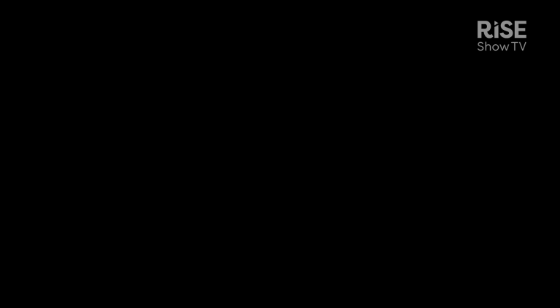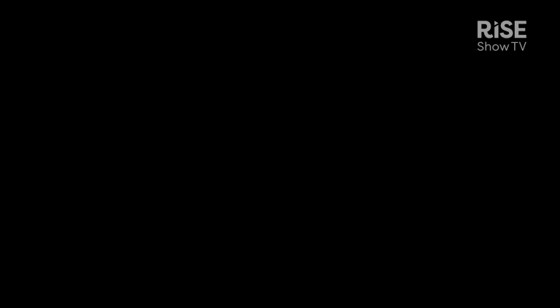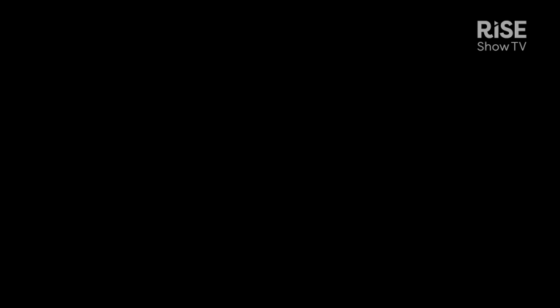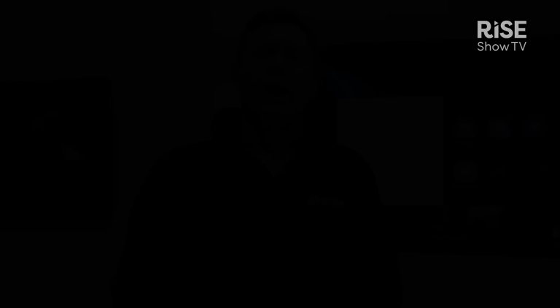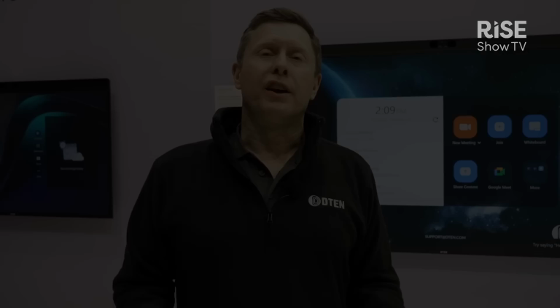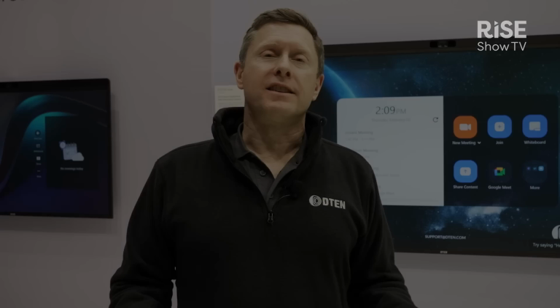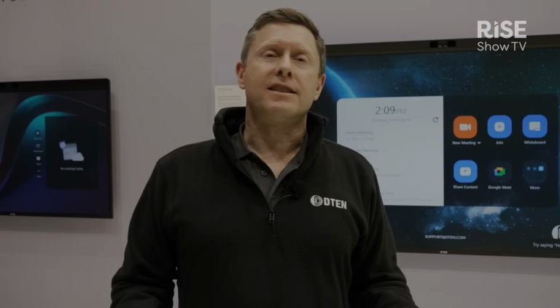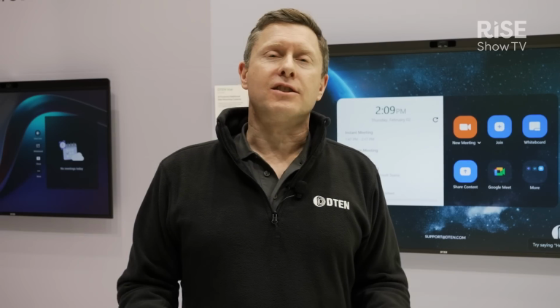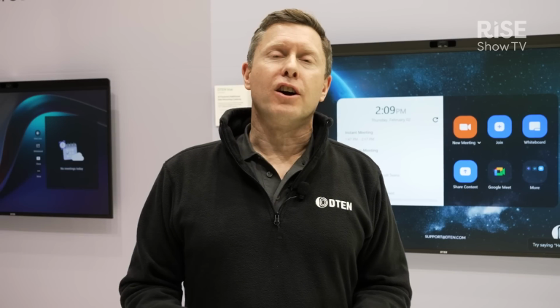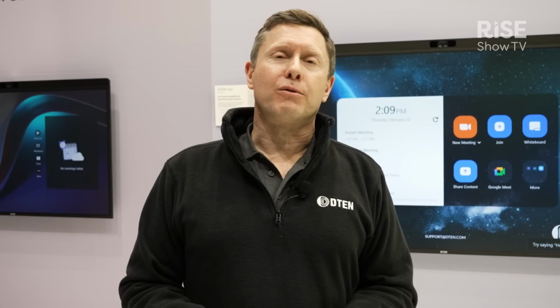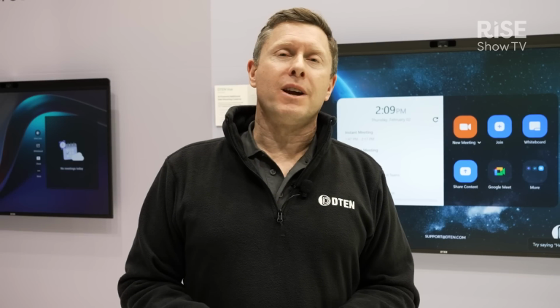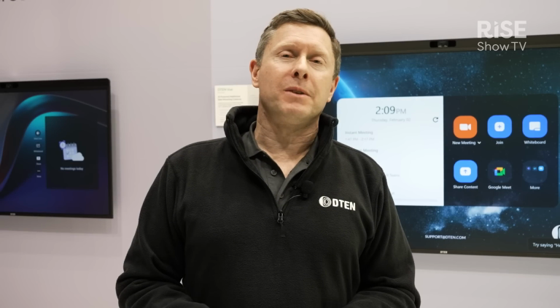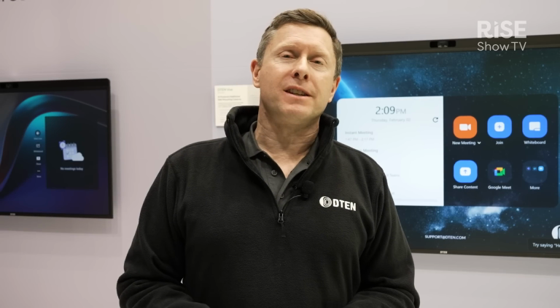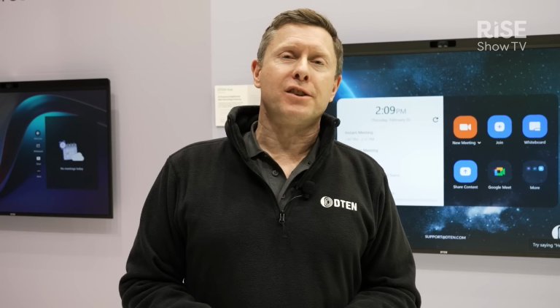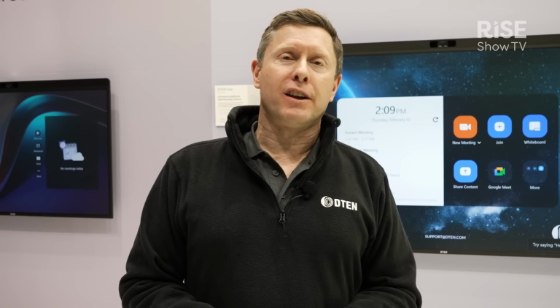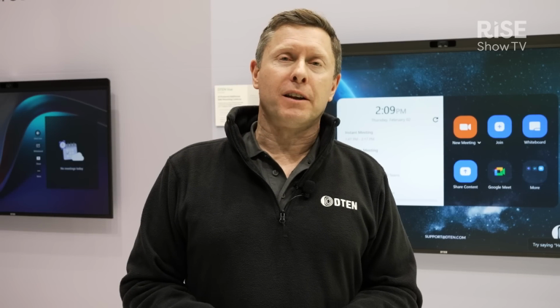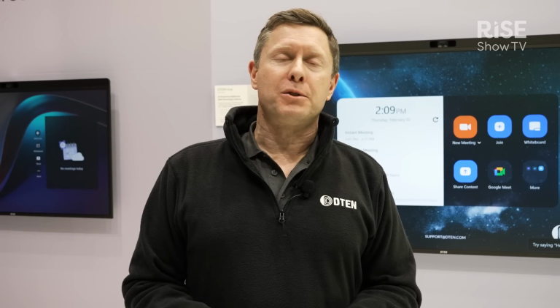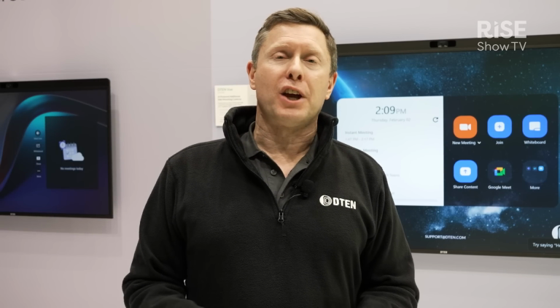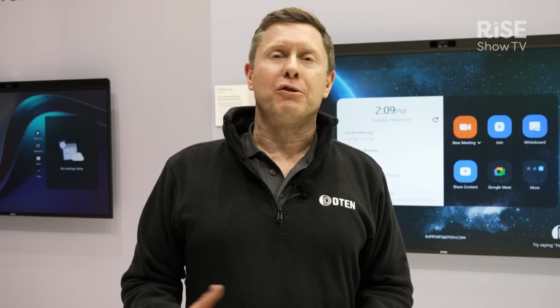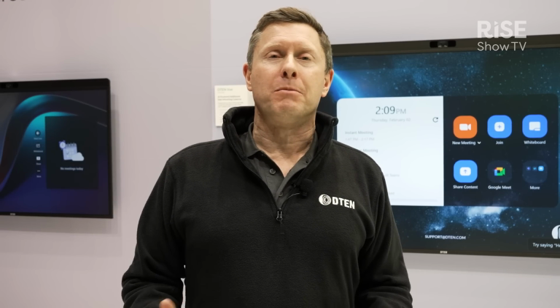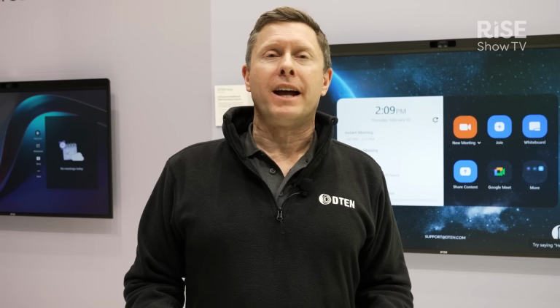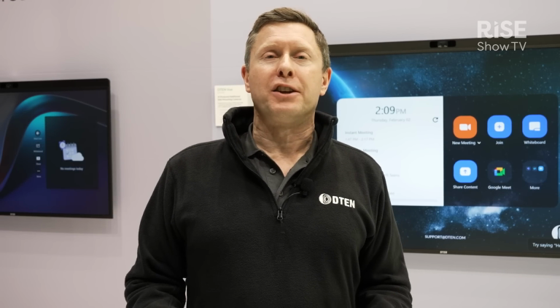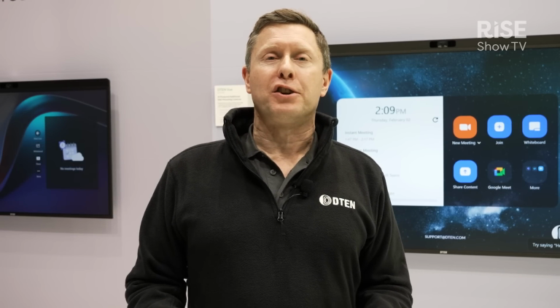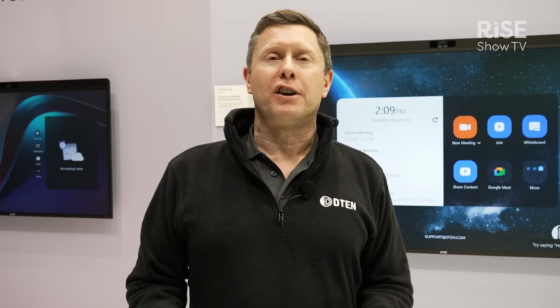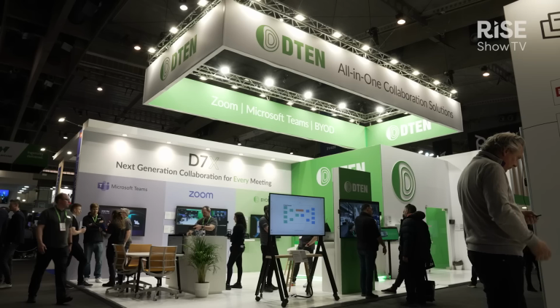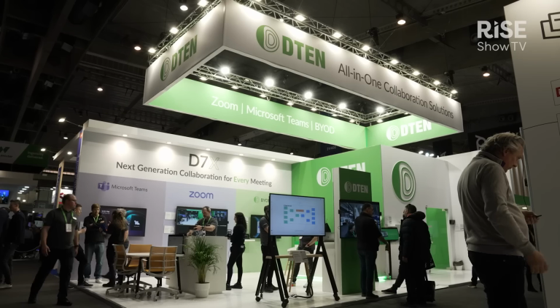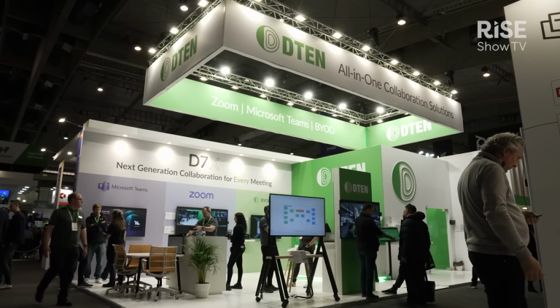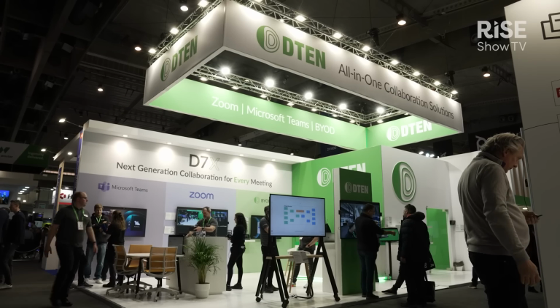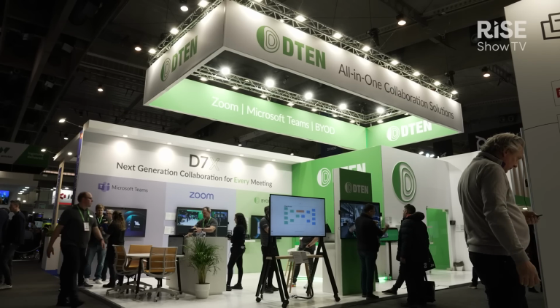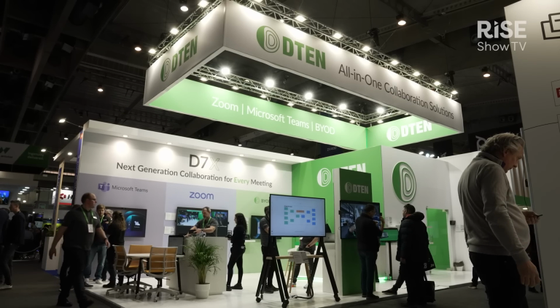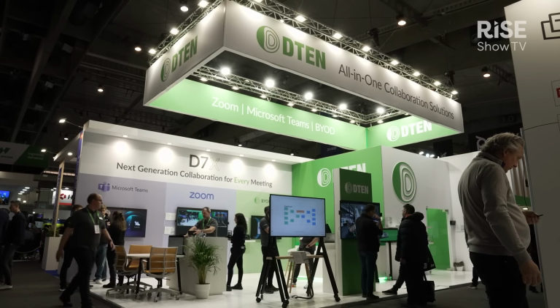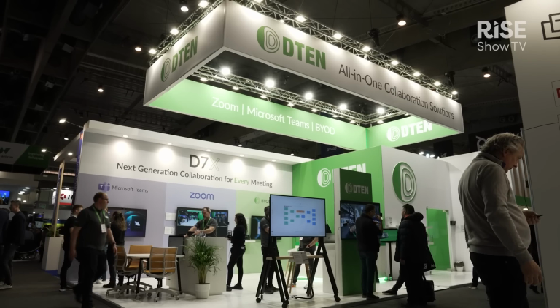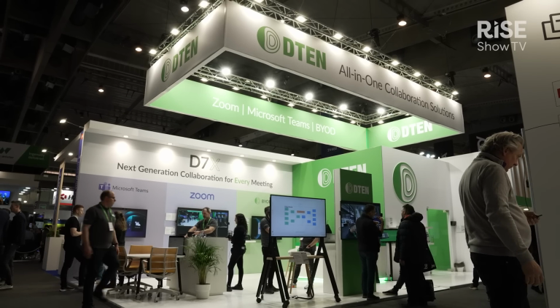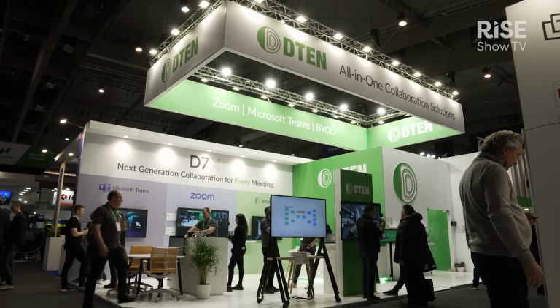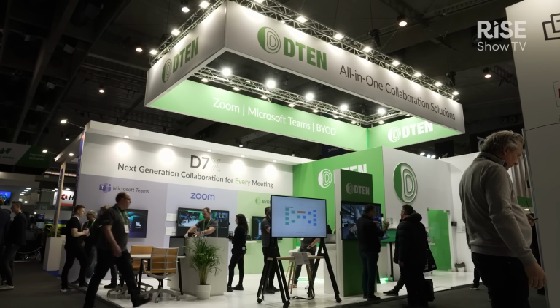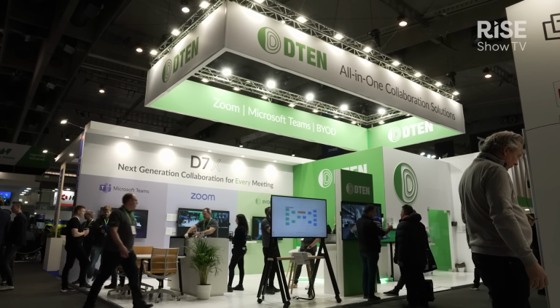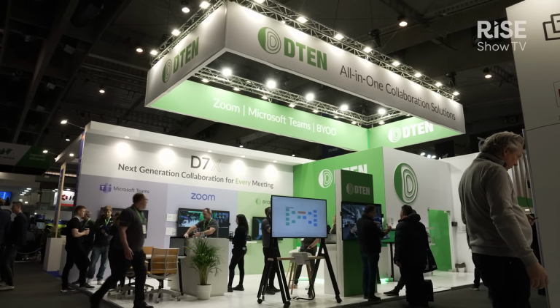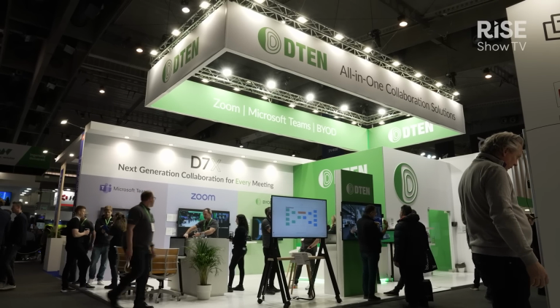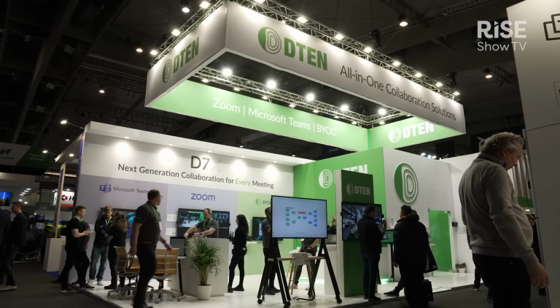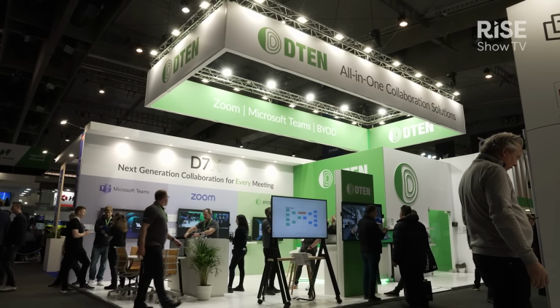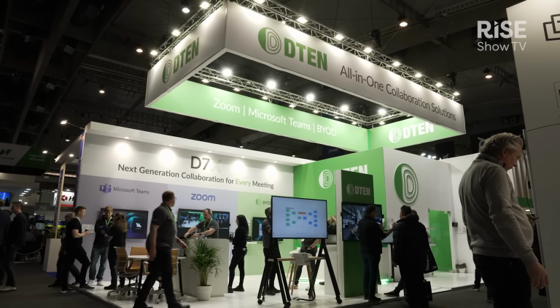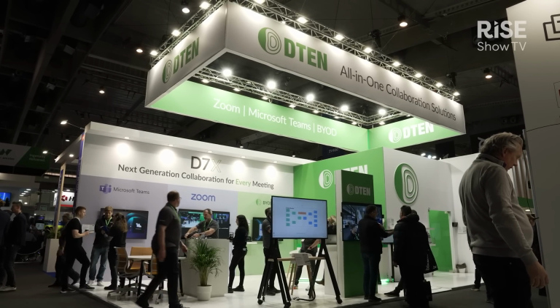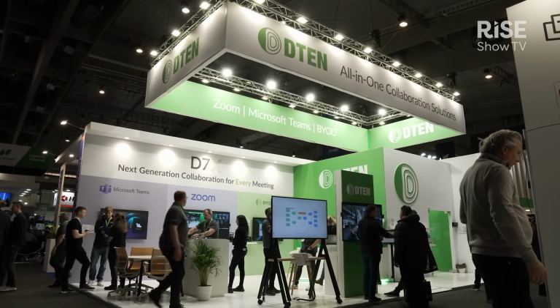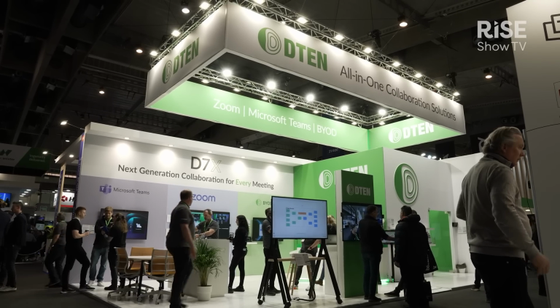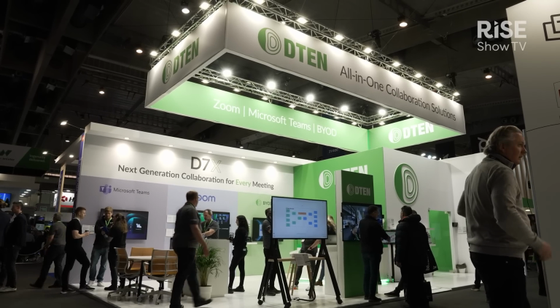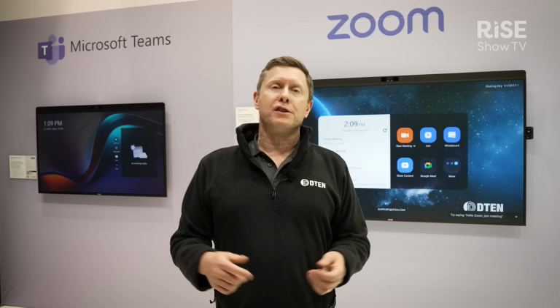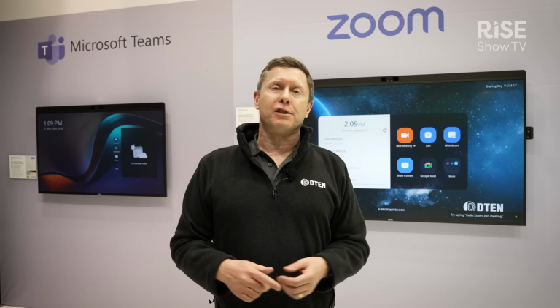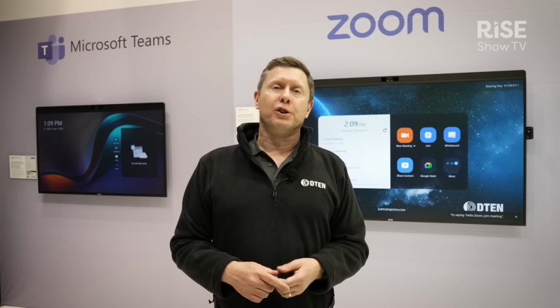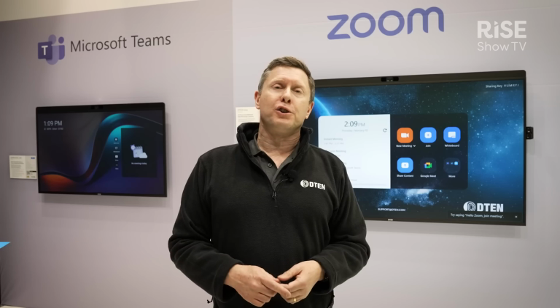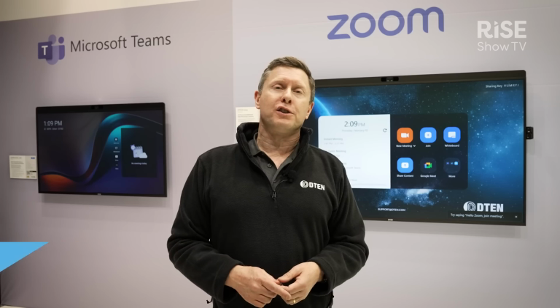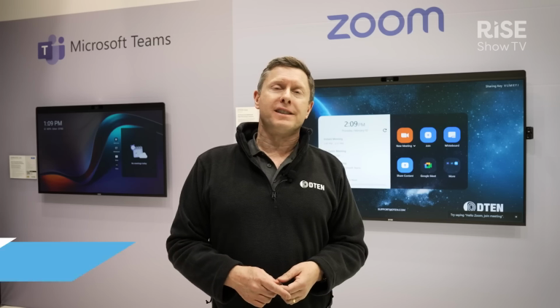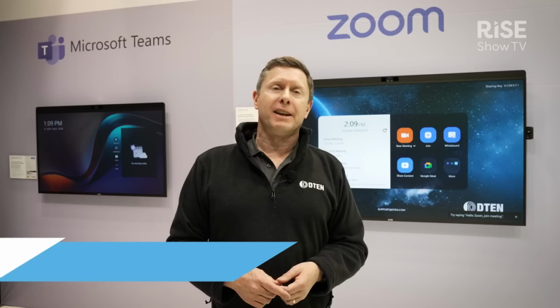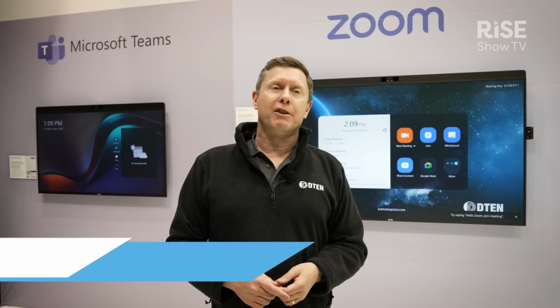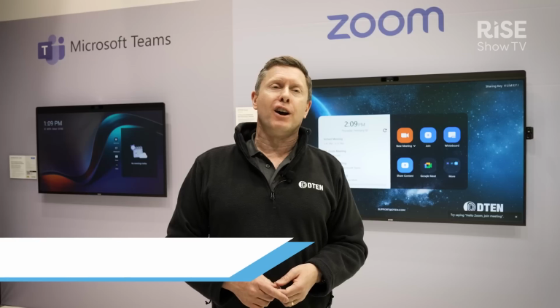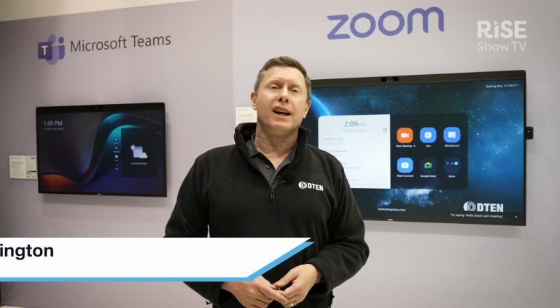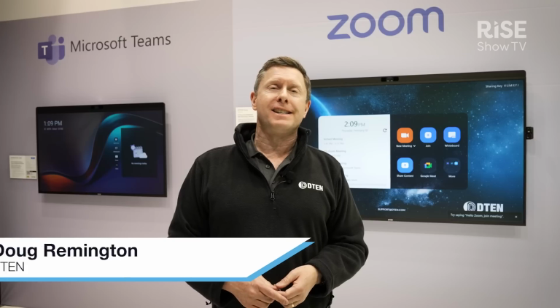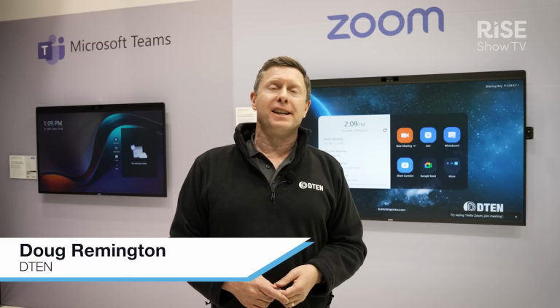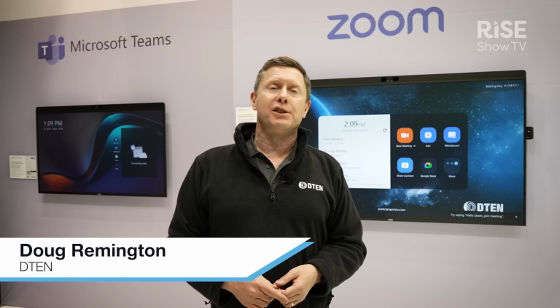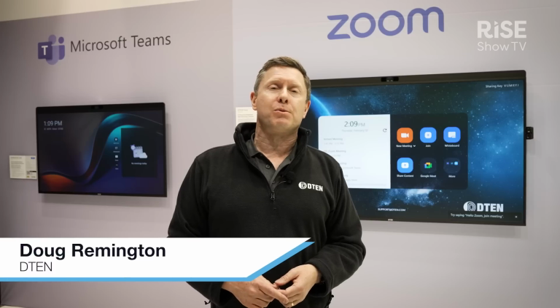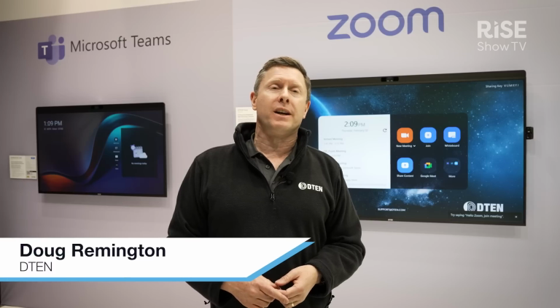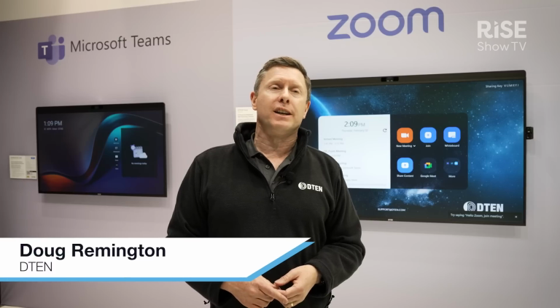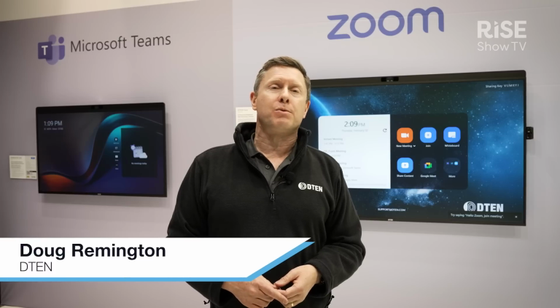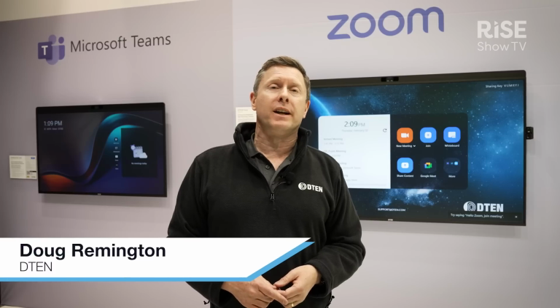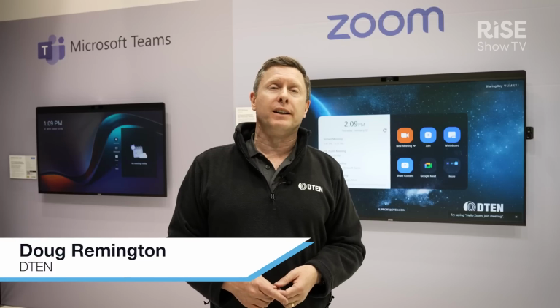Hi, this is Doug Remington. I'm General Manager at D10 and we're showing all our new solutions here at ISE 2023.